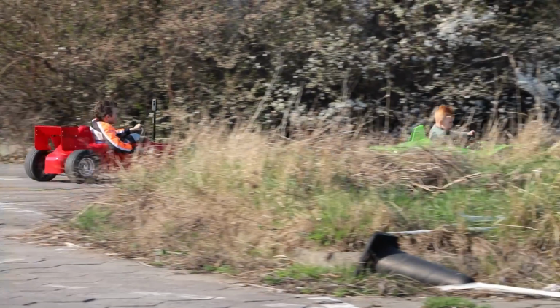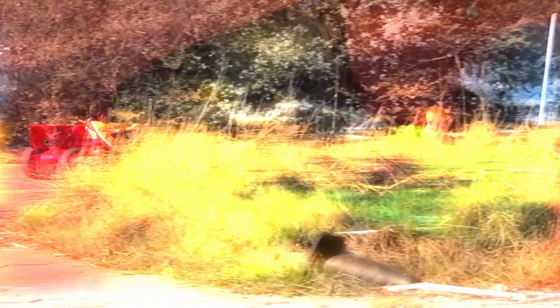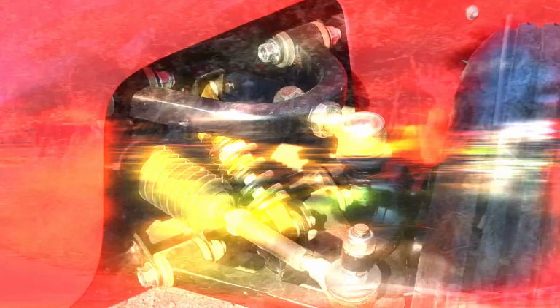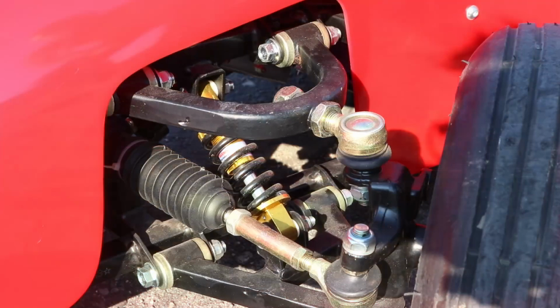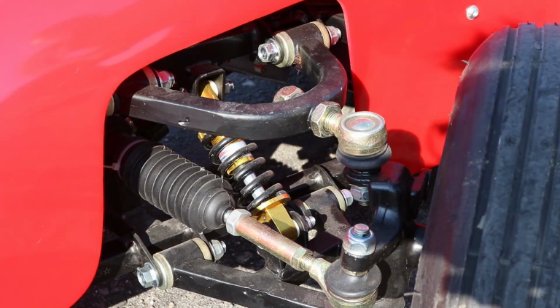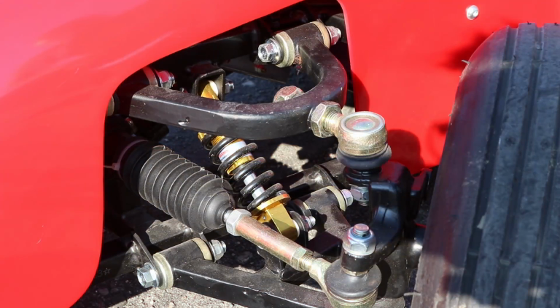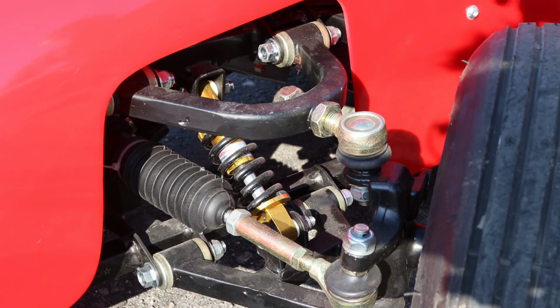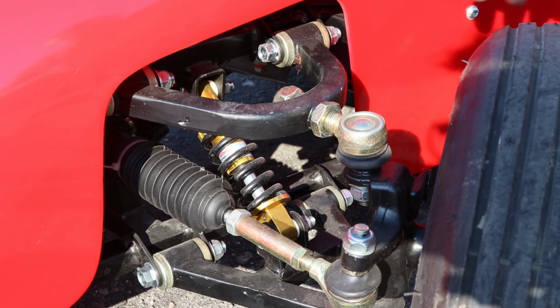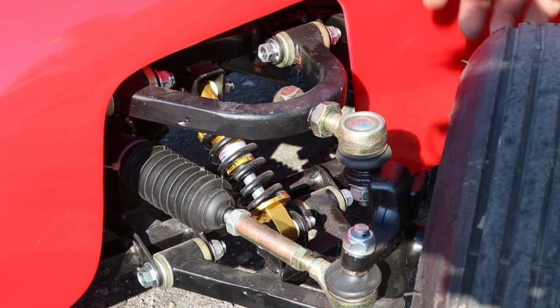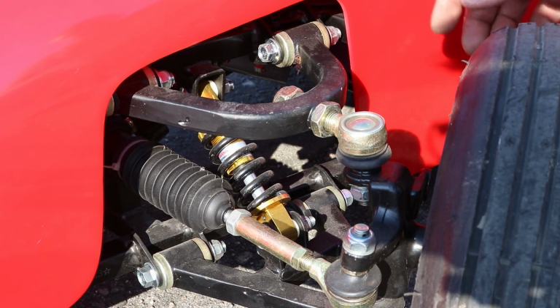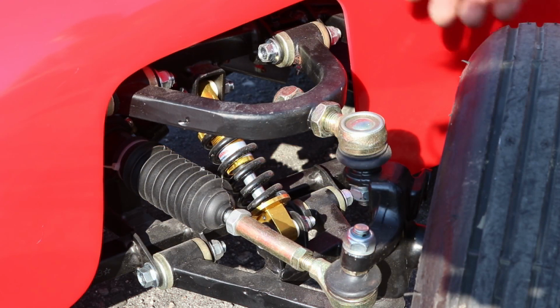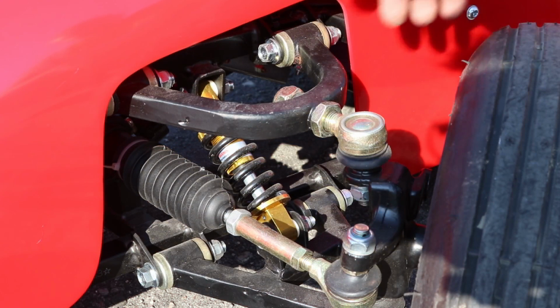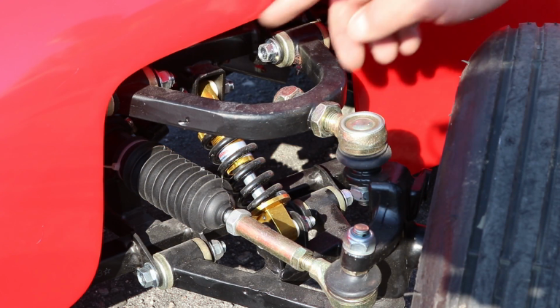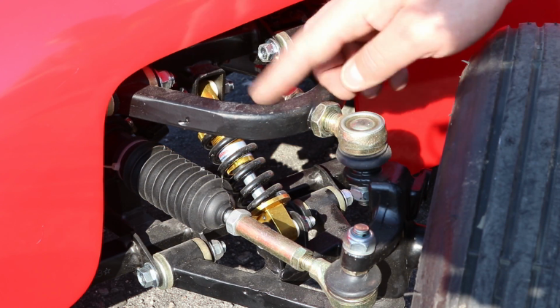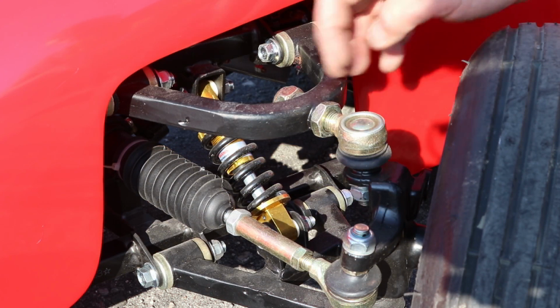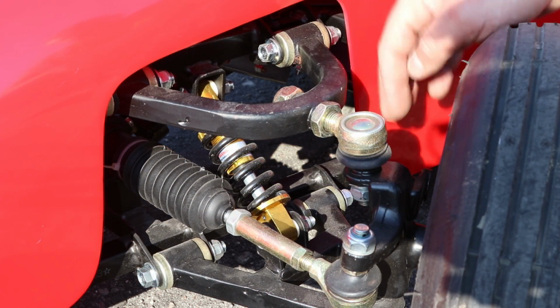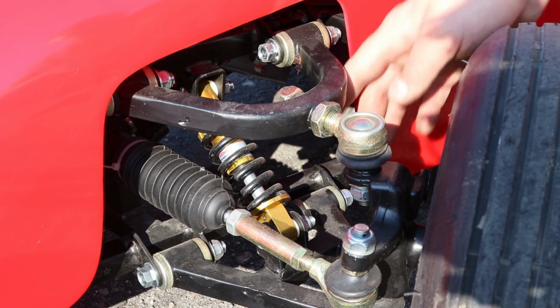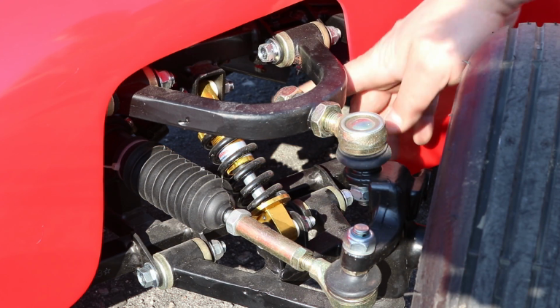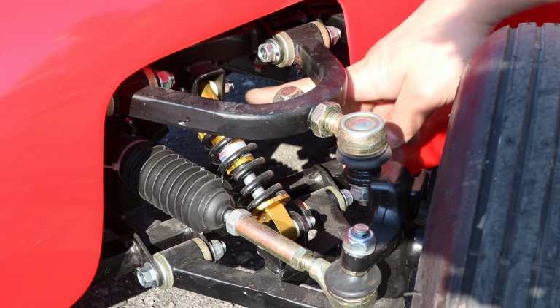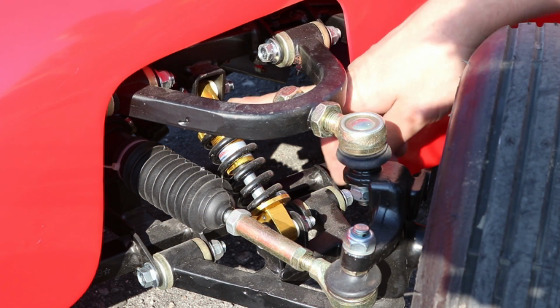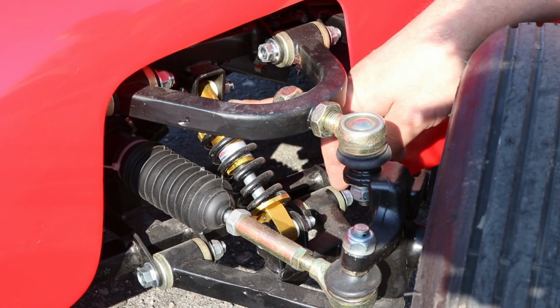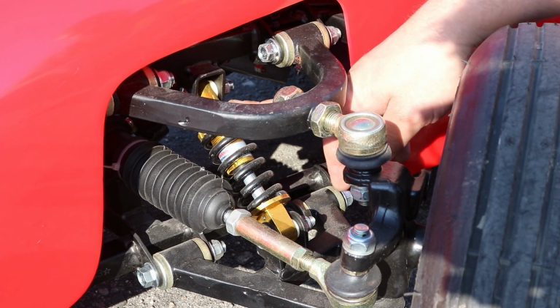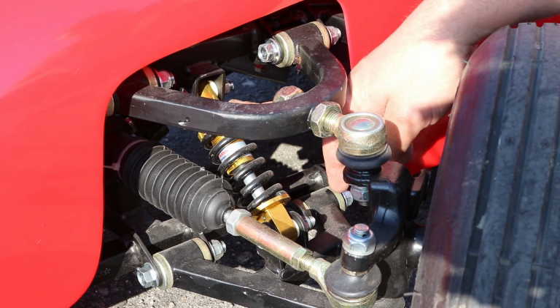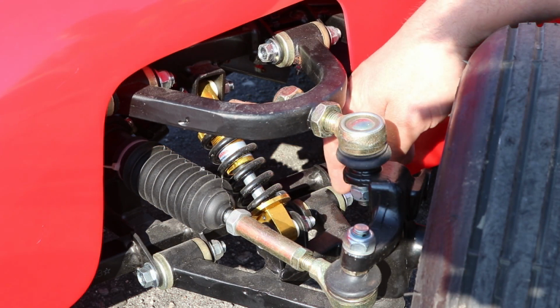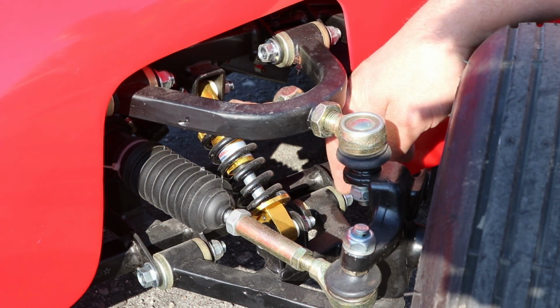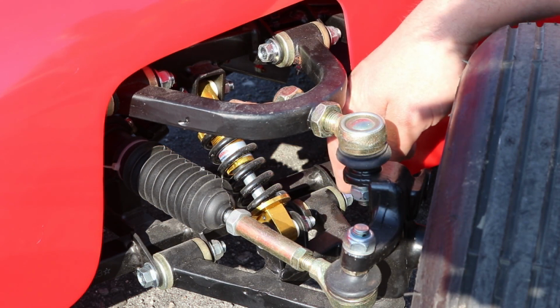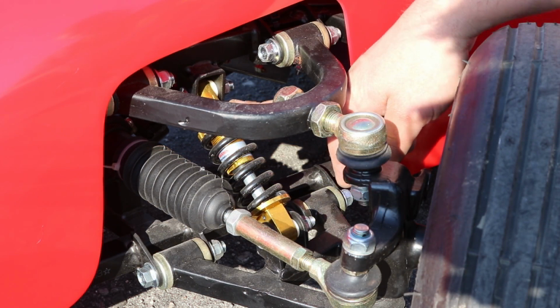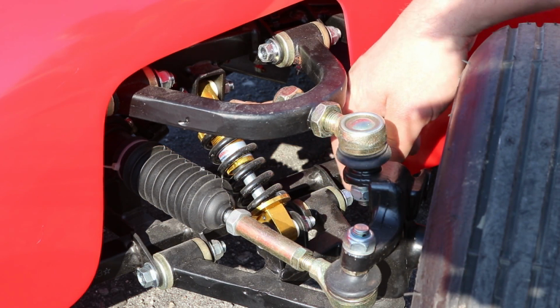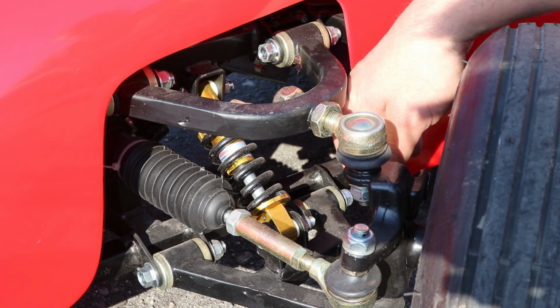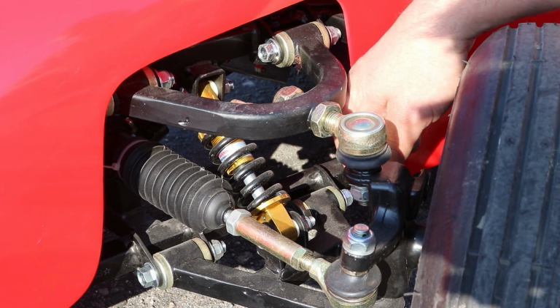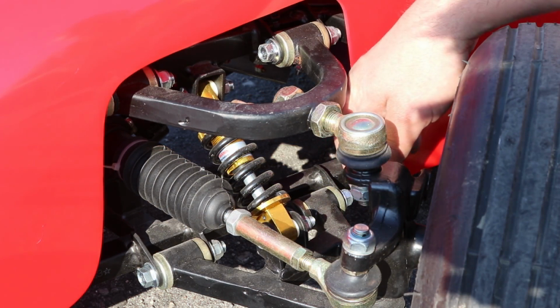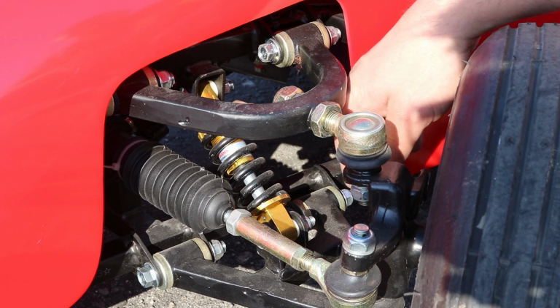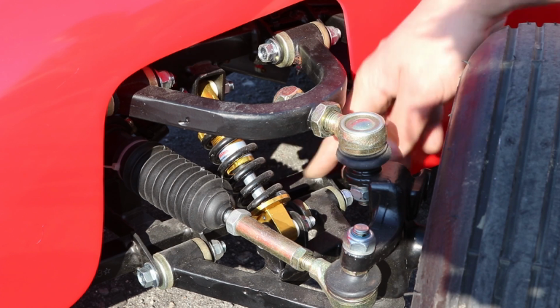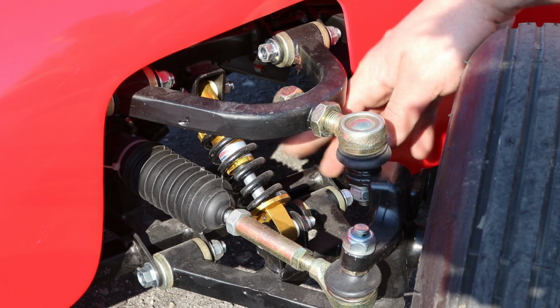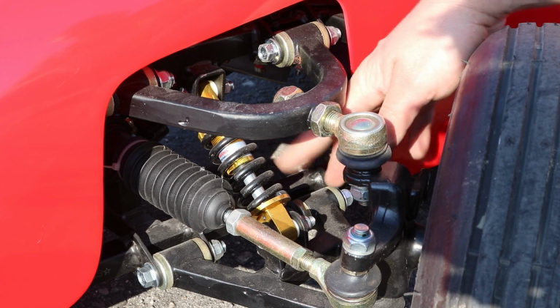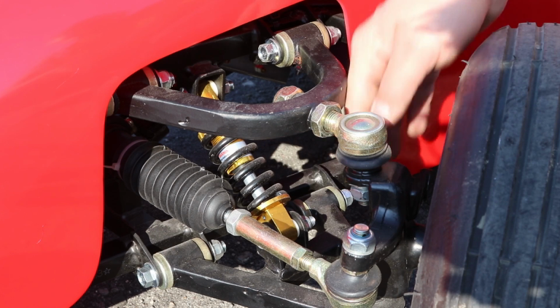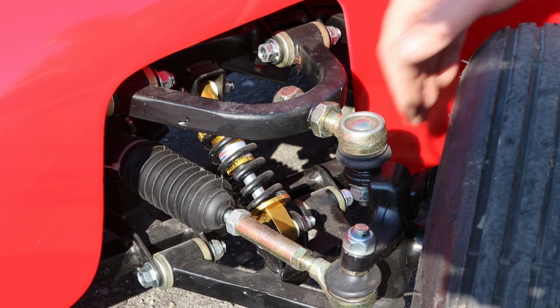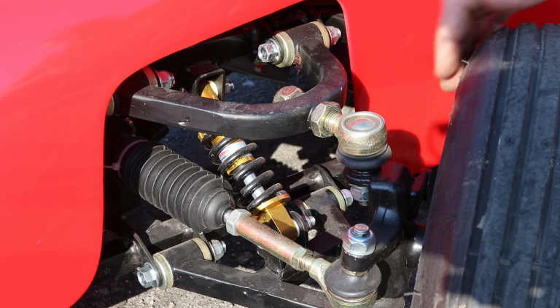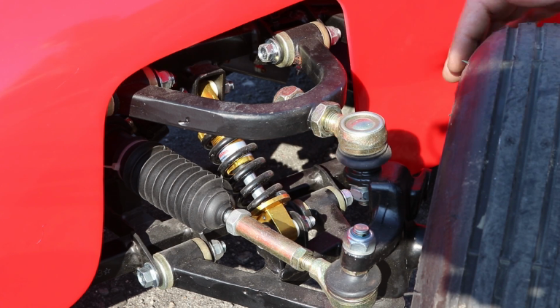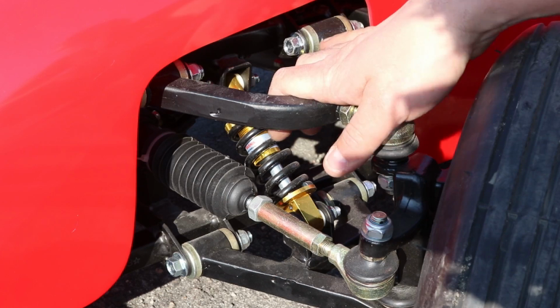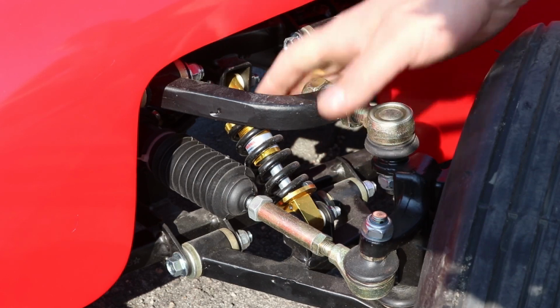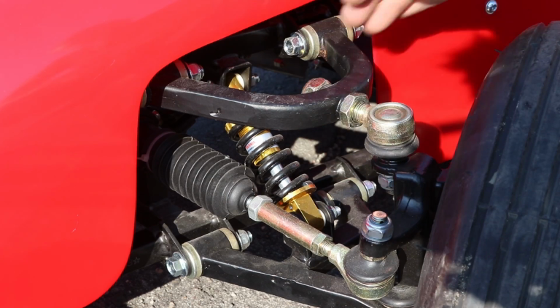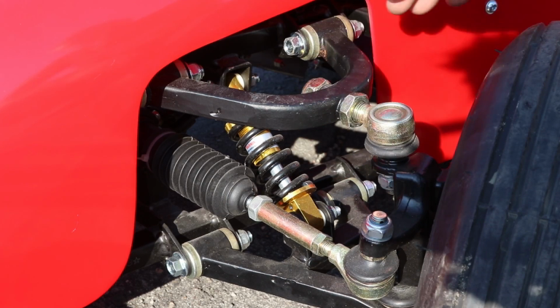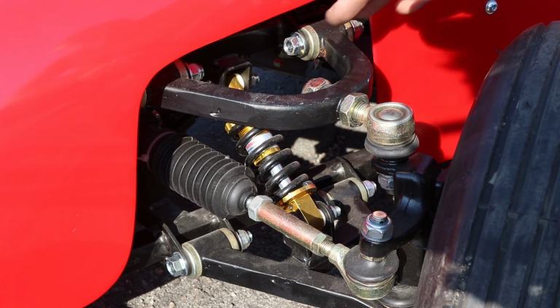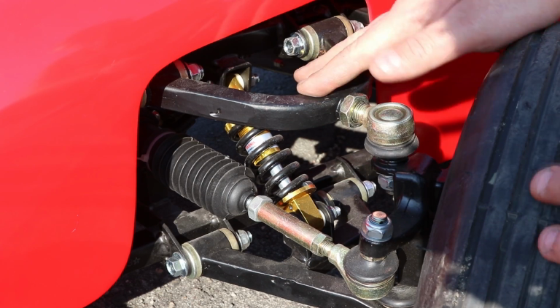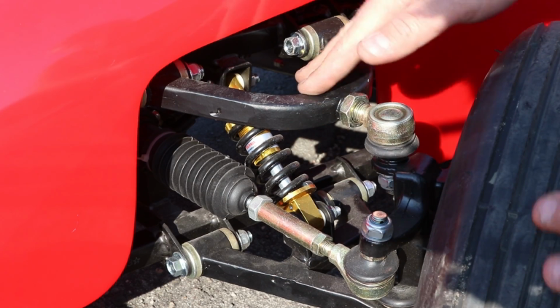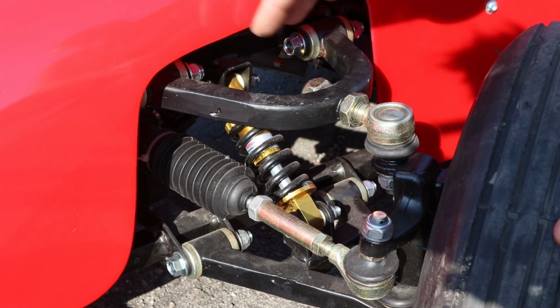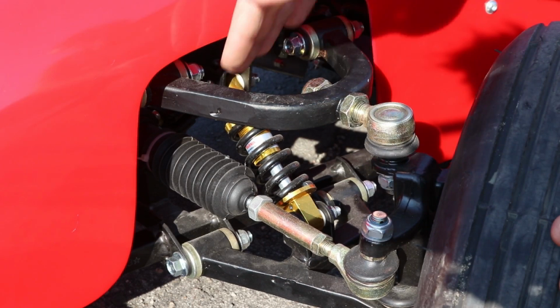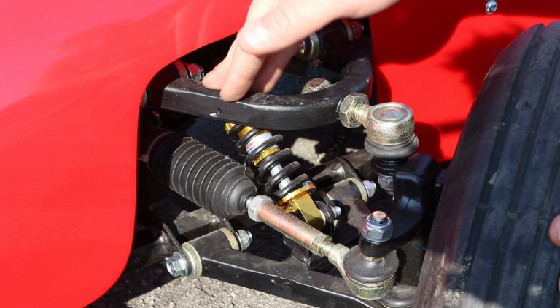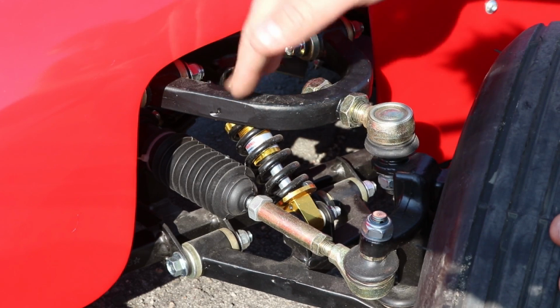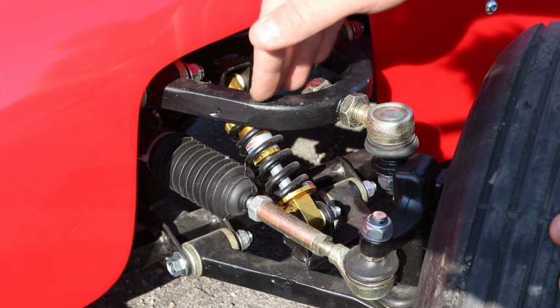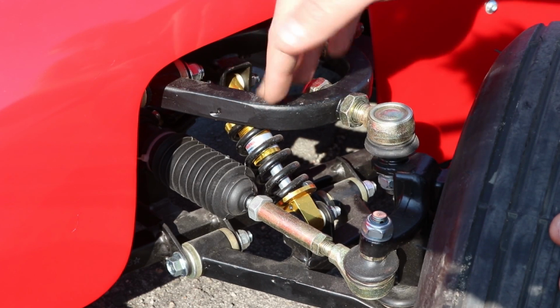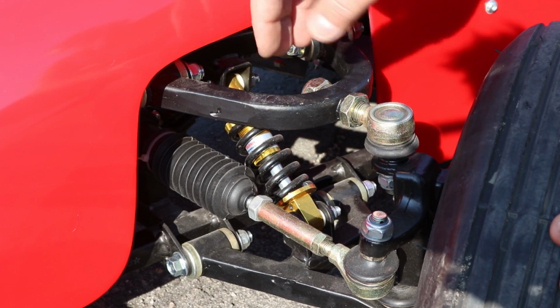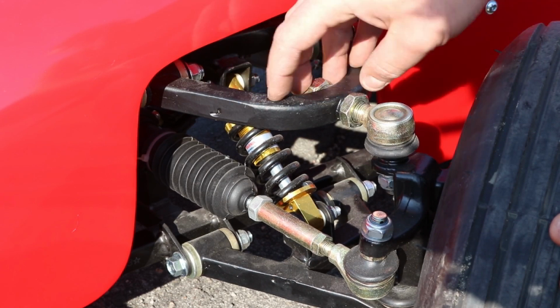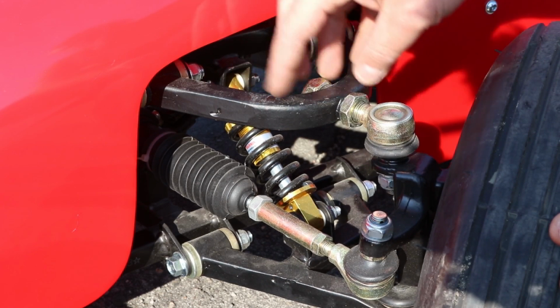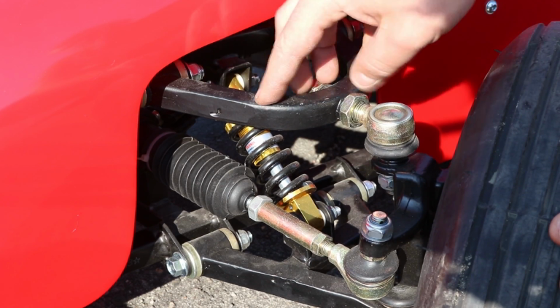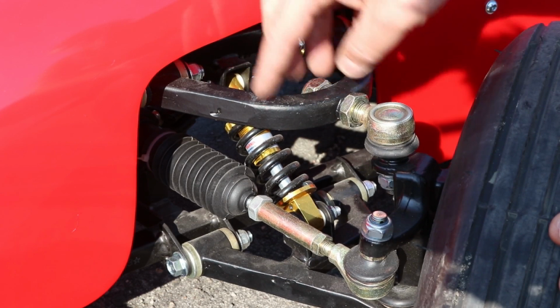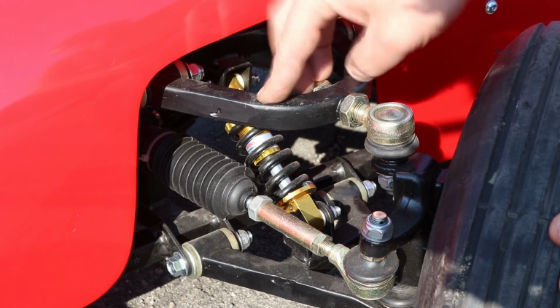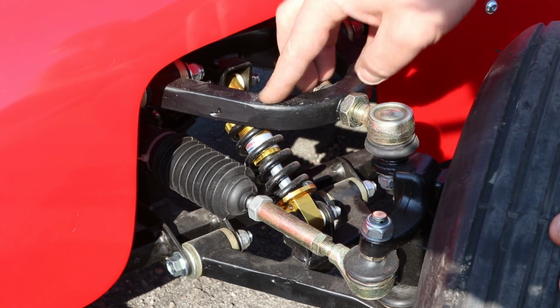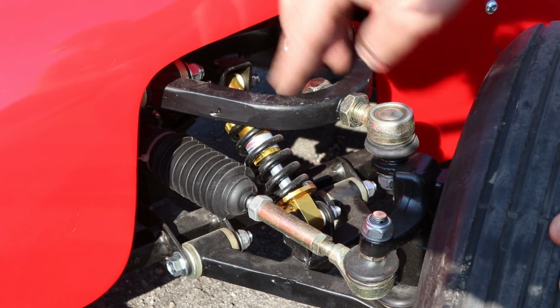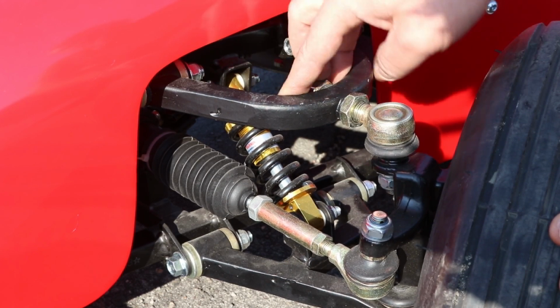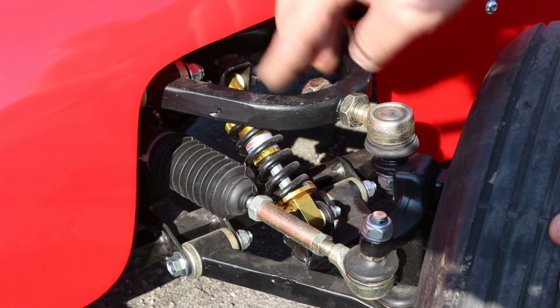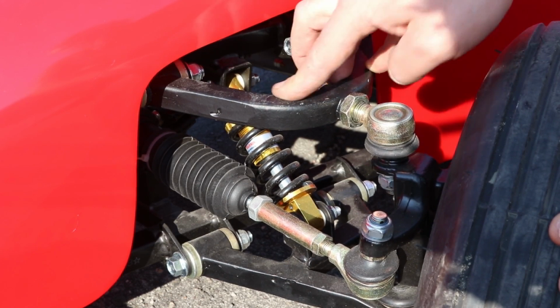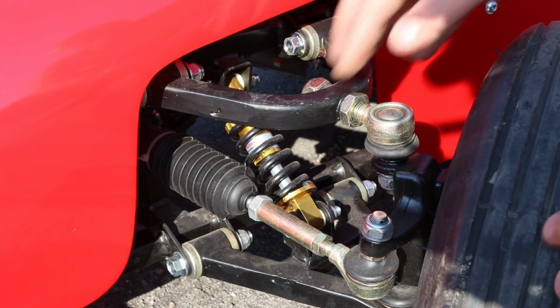On the front of the car we have the fully adjustable front suspension. You can see the car is made on a heavy-duty steel frame.